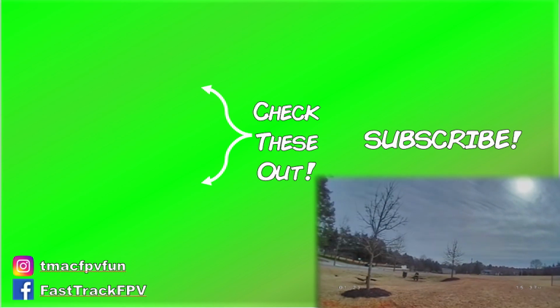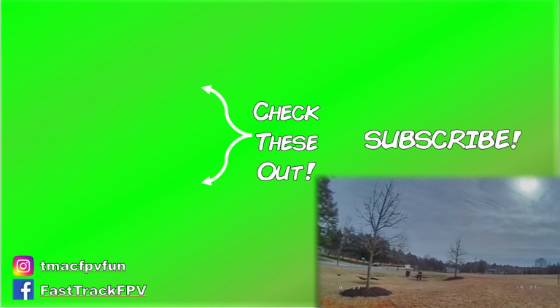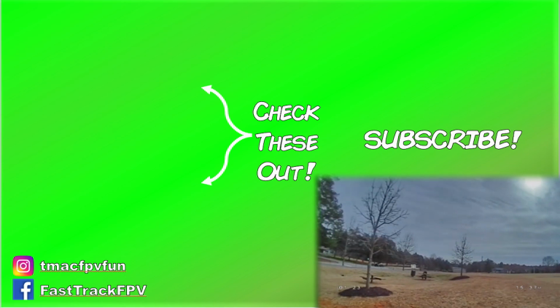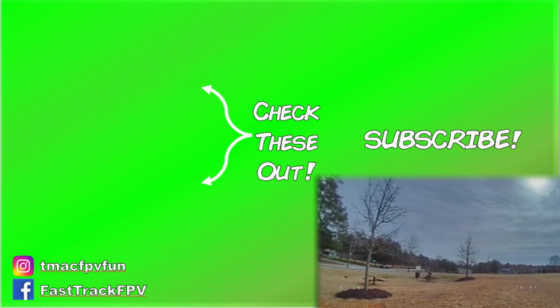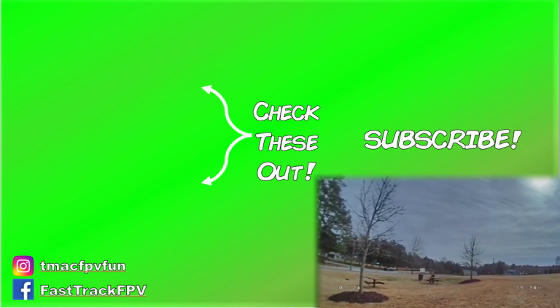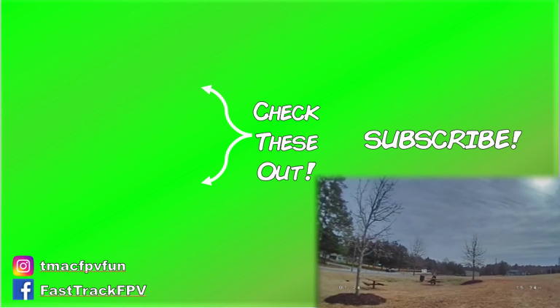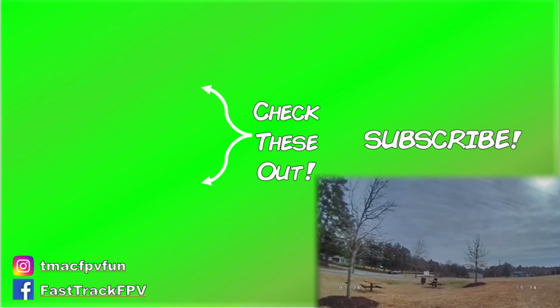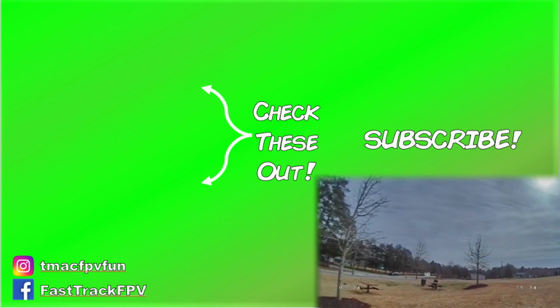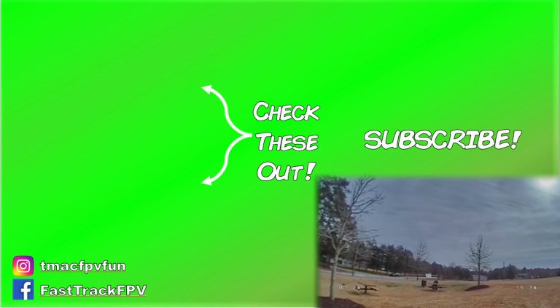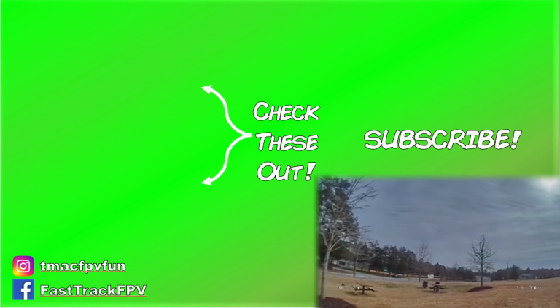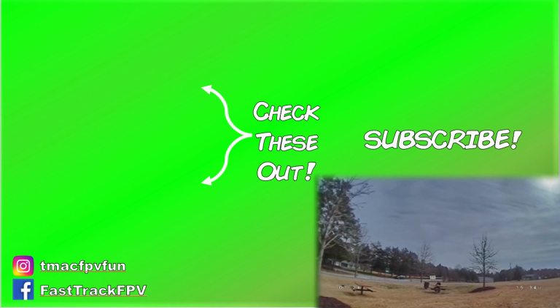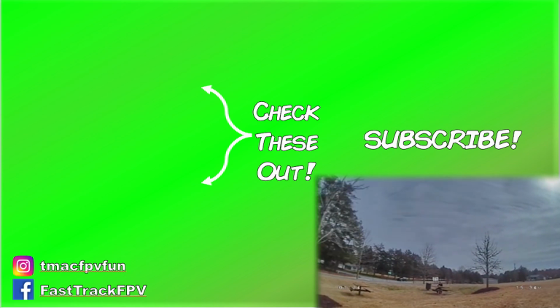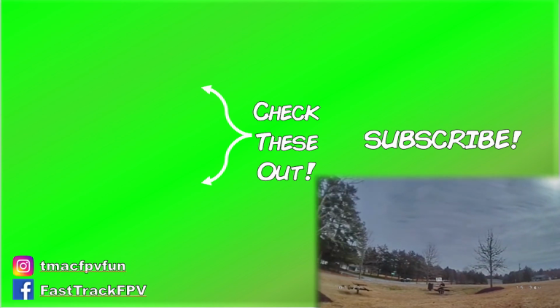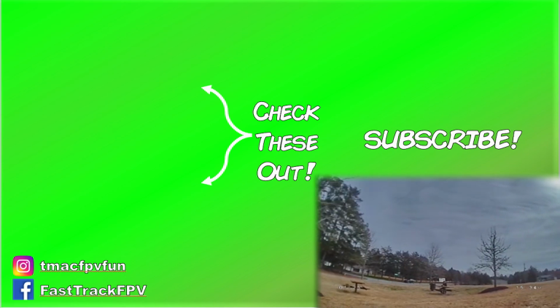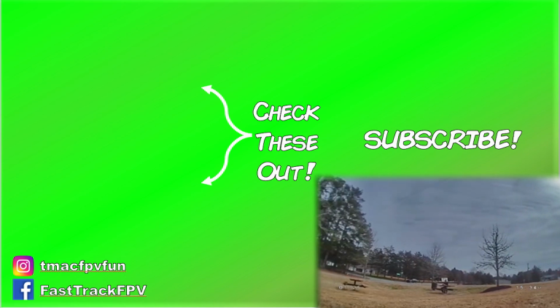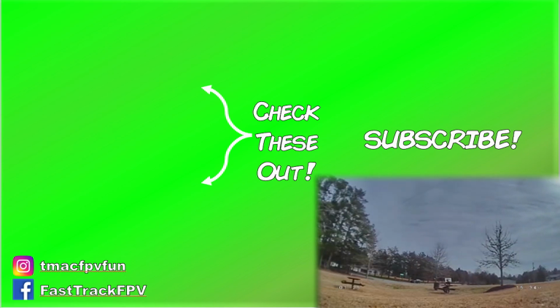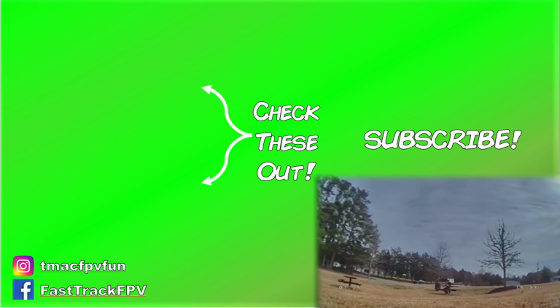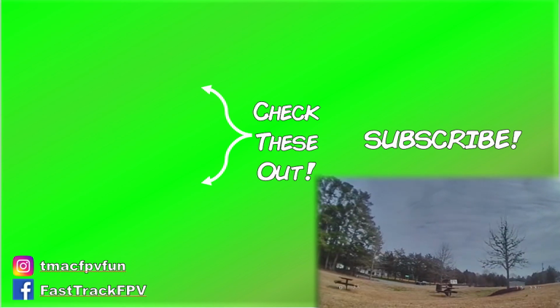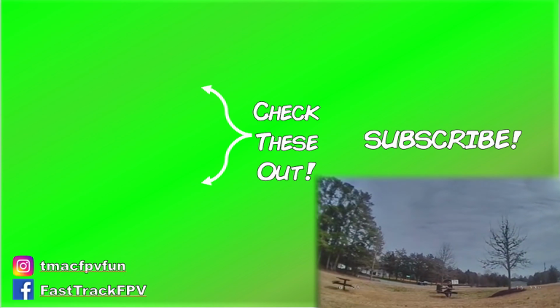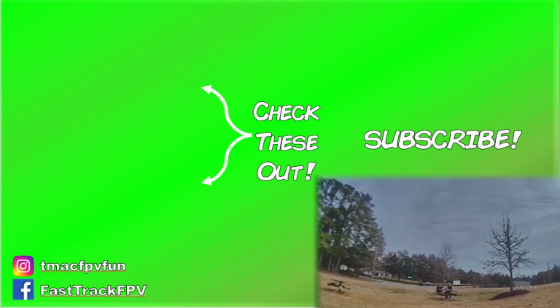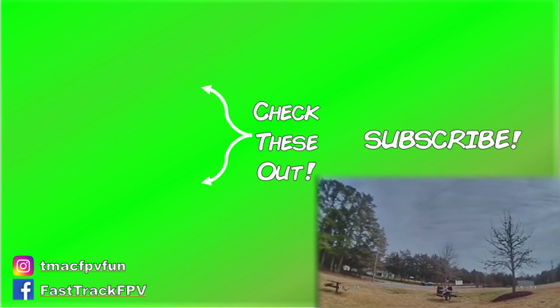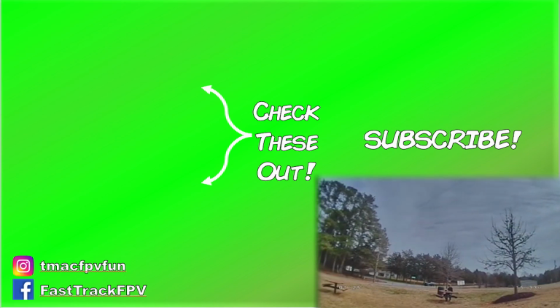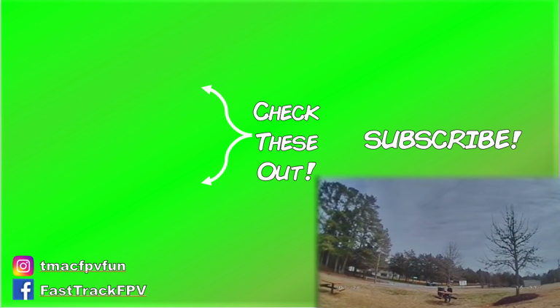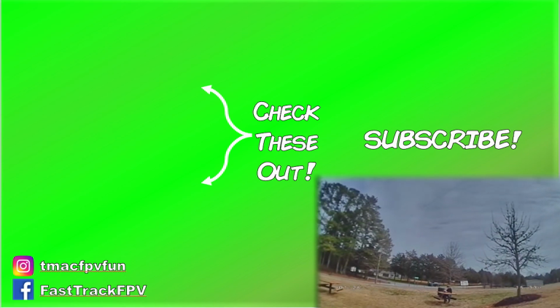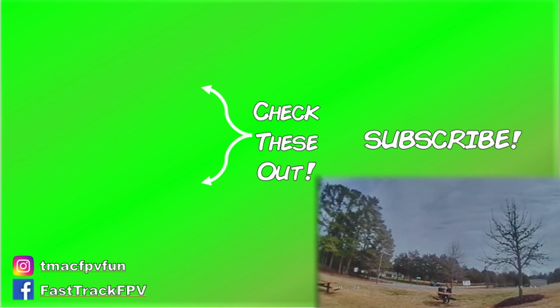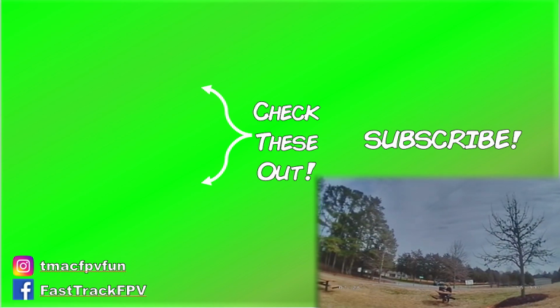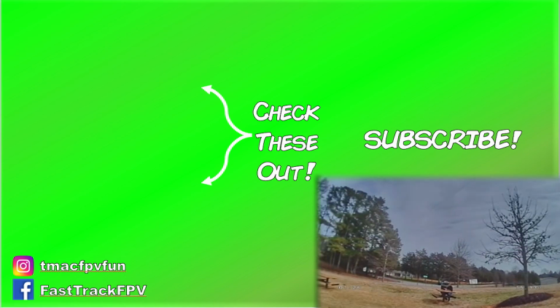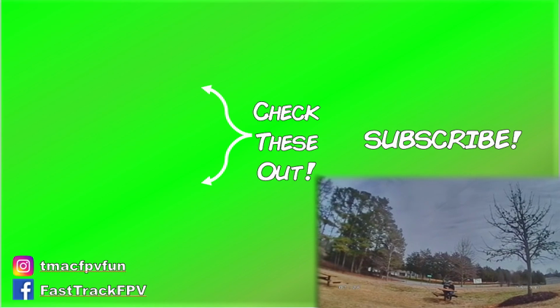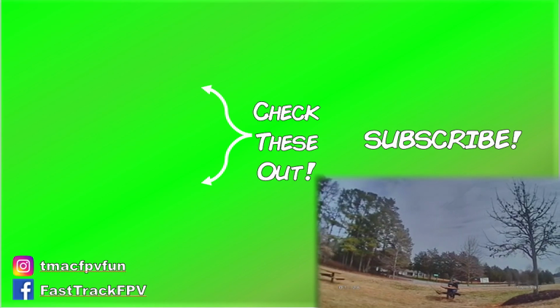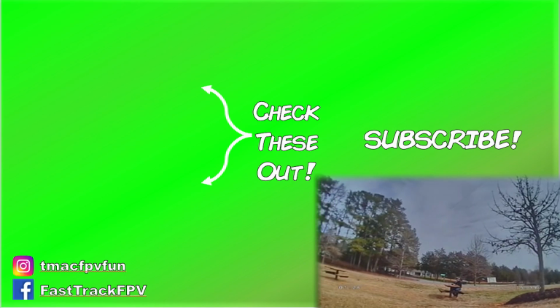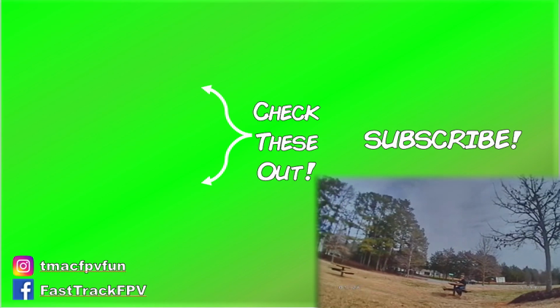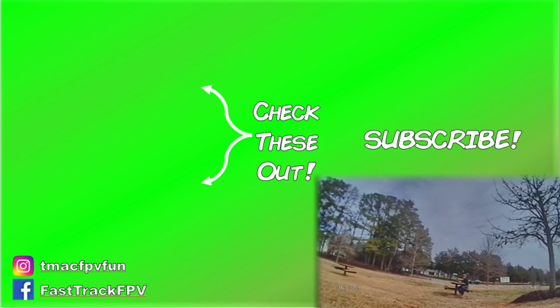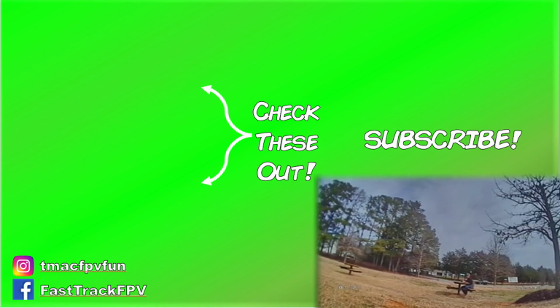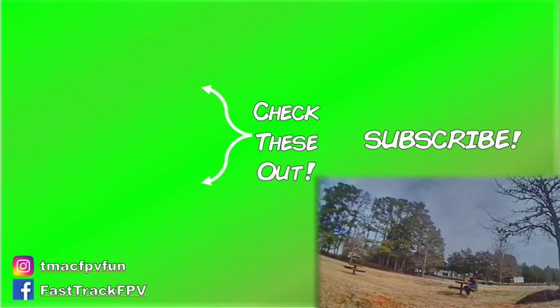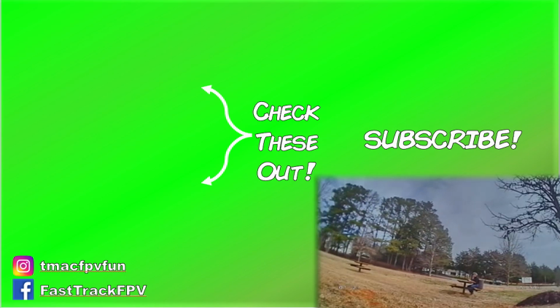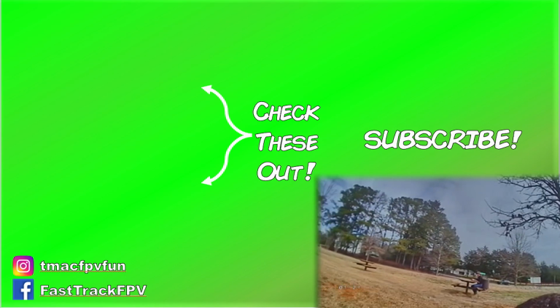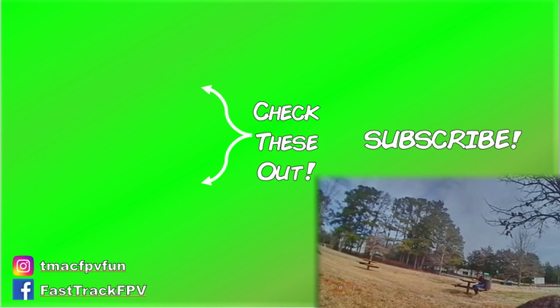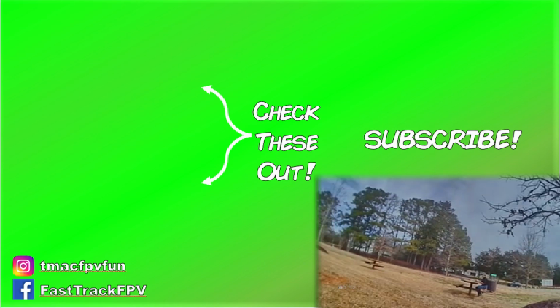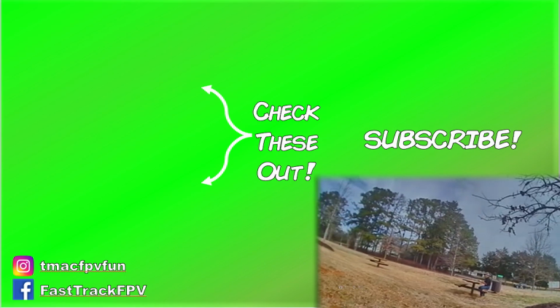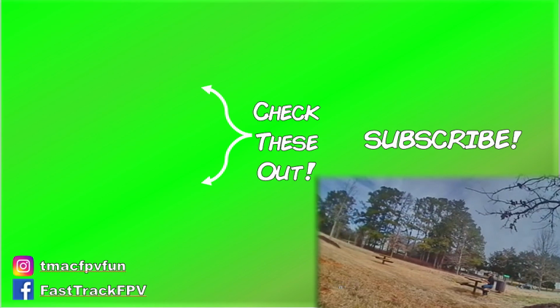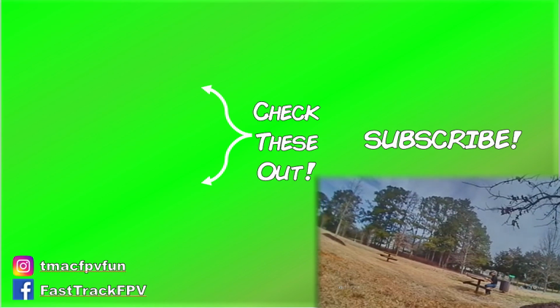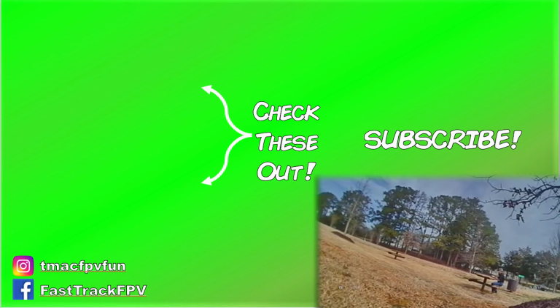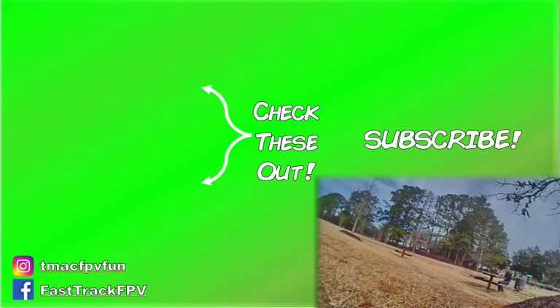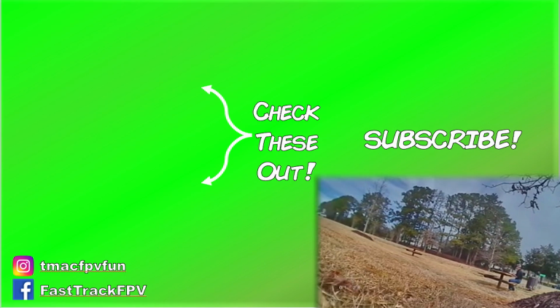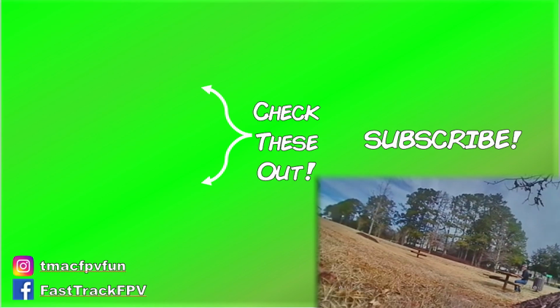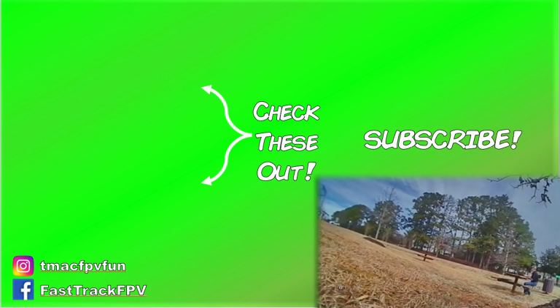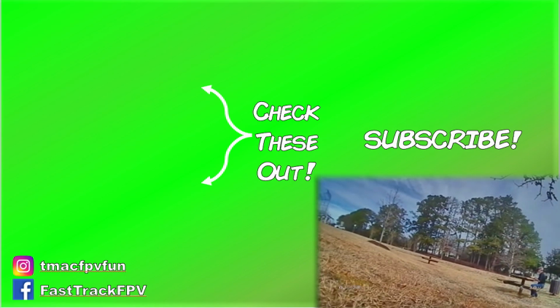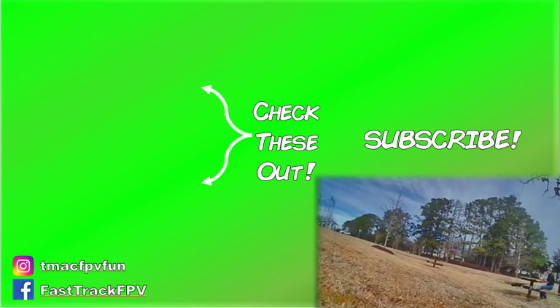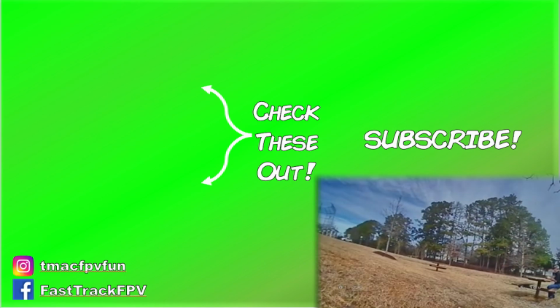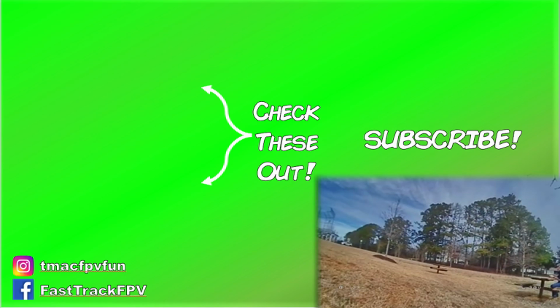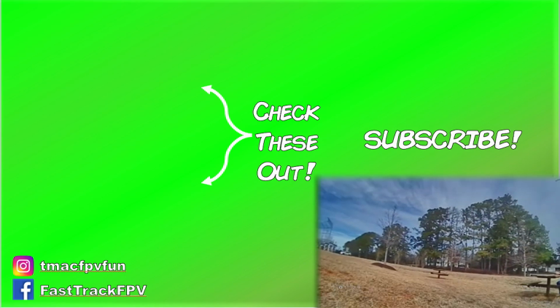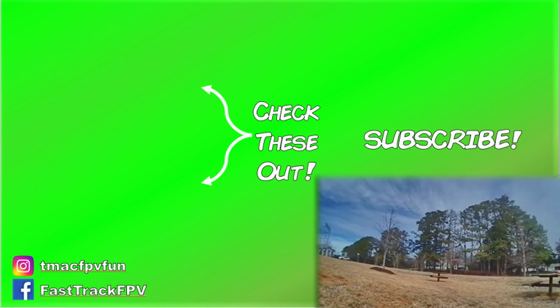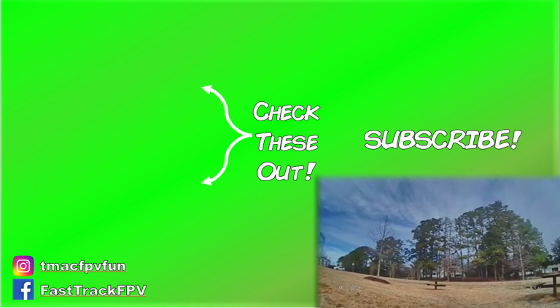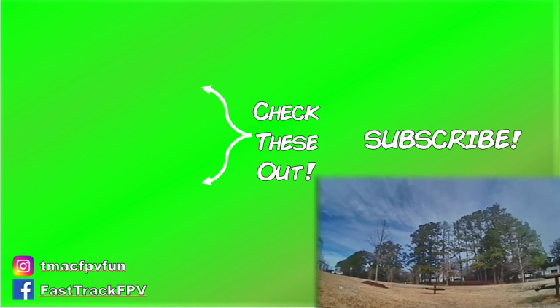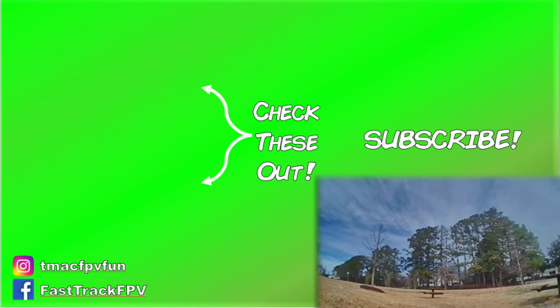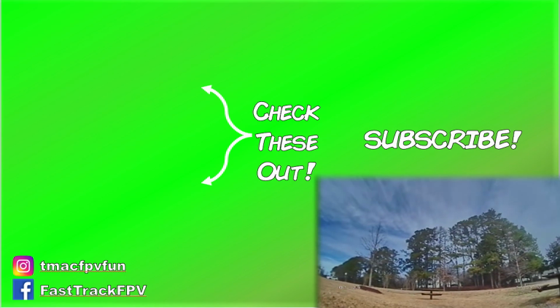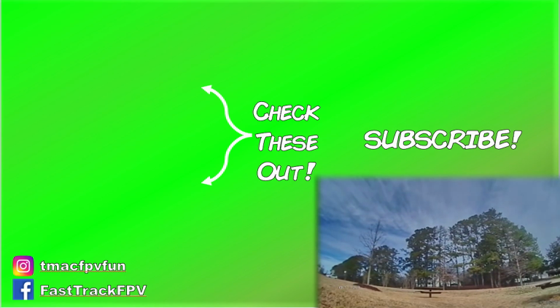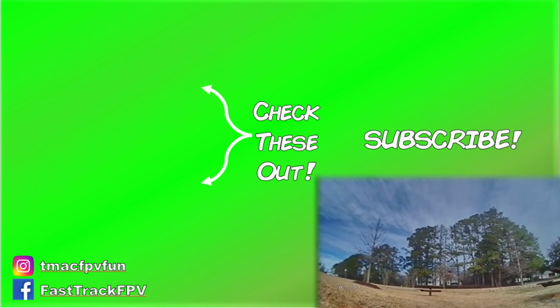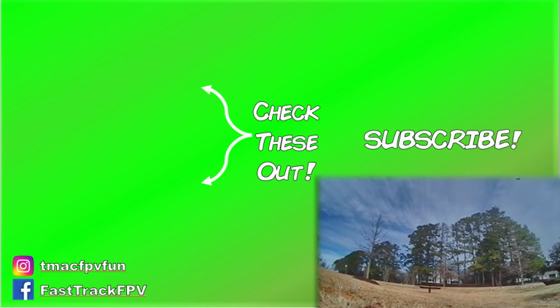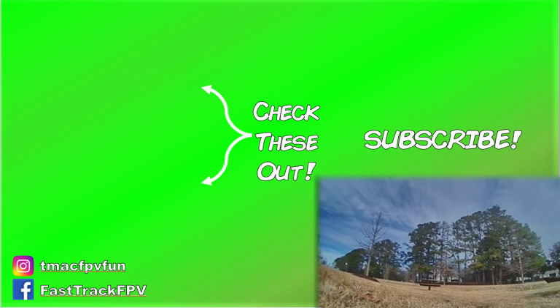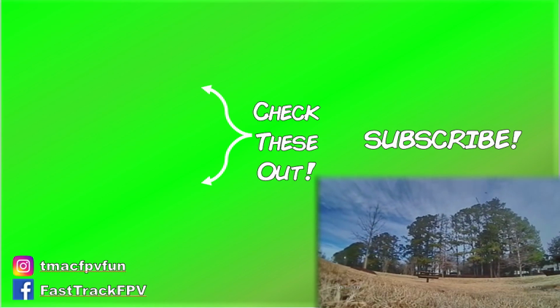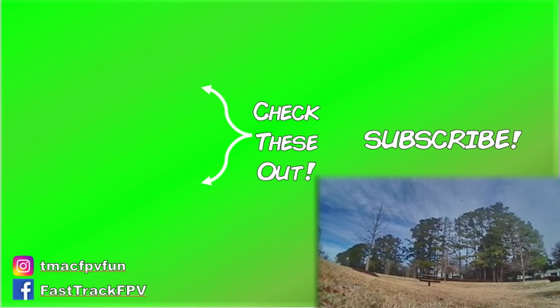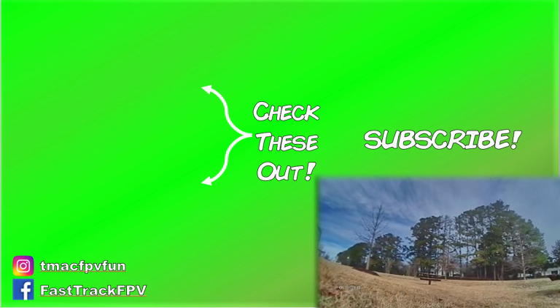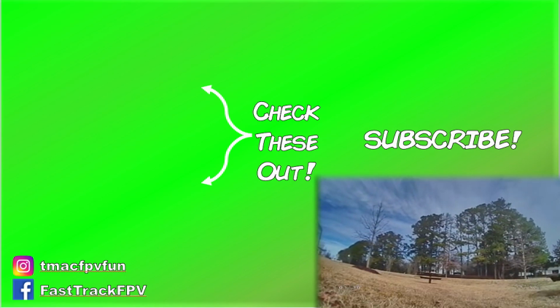That was fun! Let me know what you think of the Cobra. Thanks for your time — I'll see you next video. Clear skies, friend.